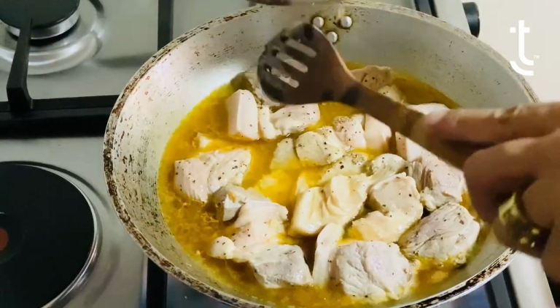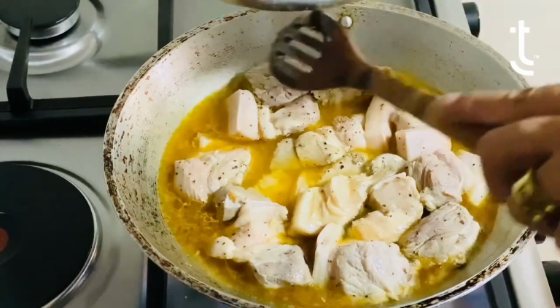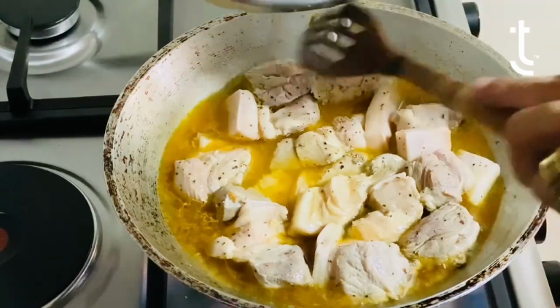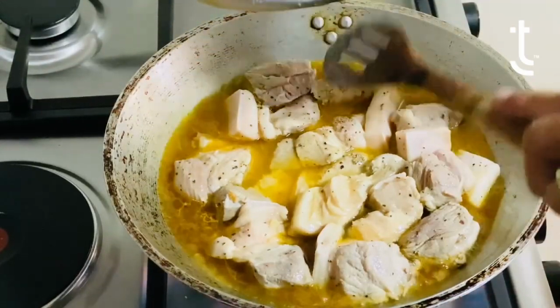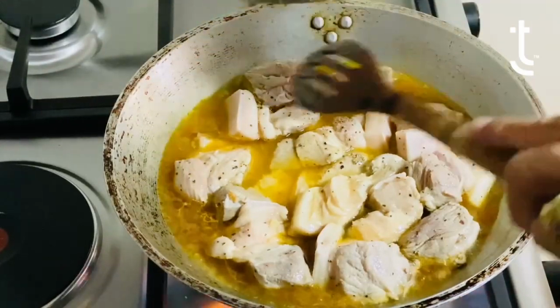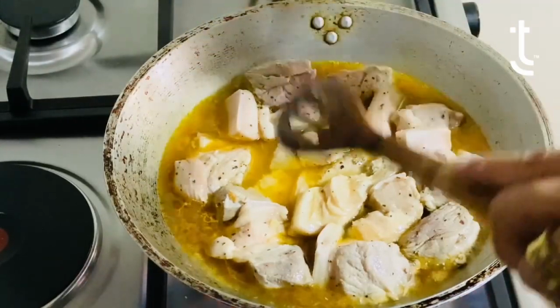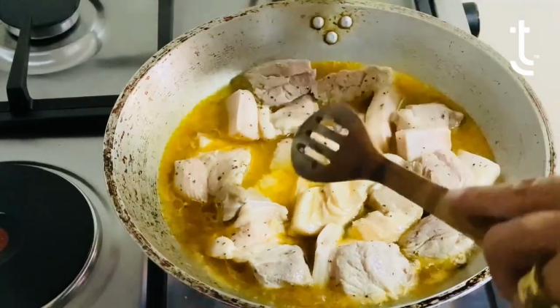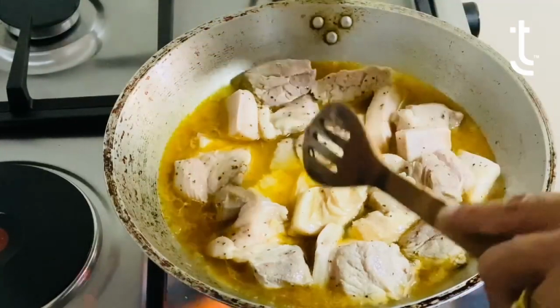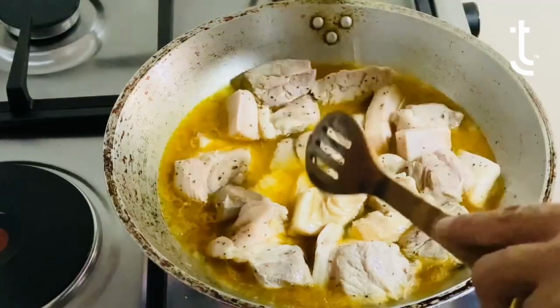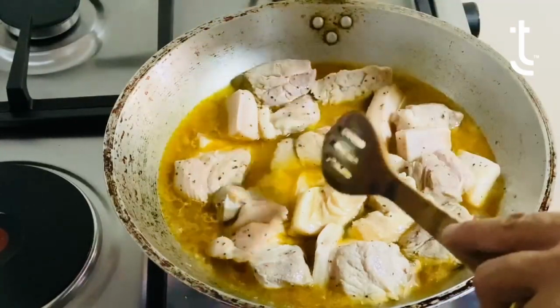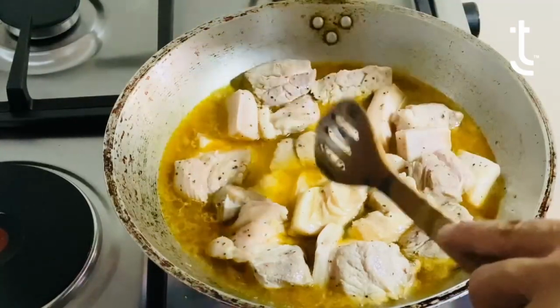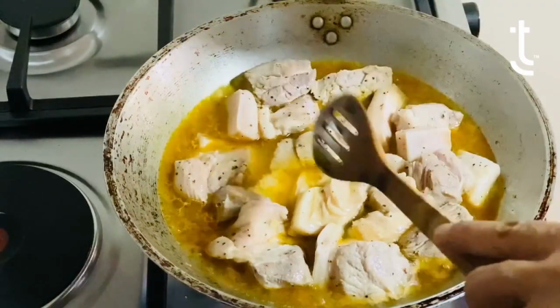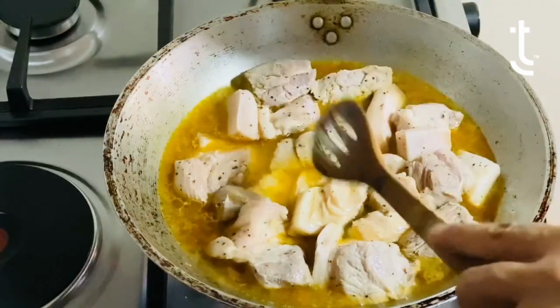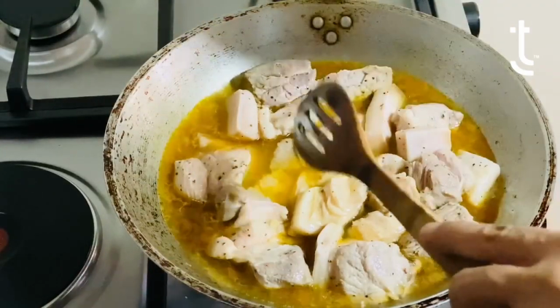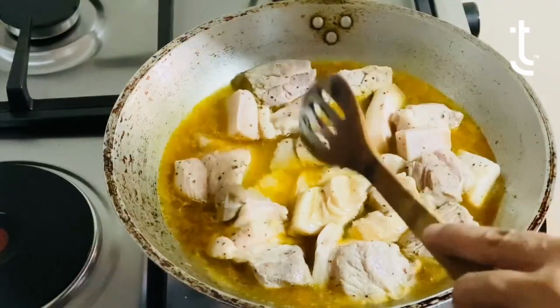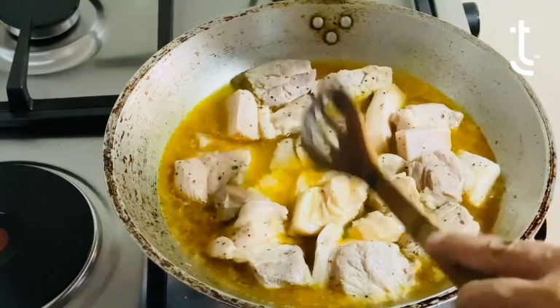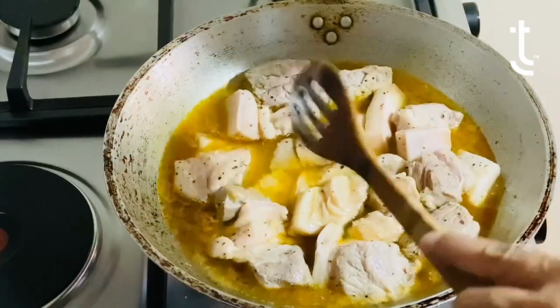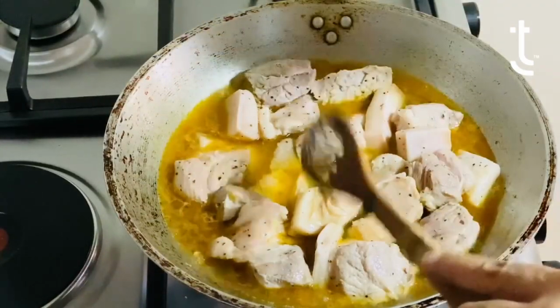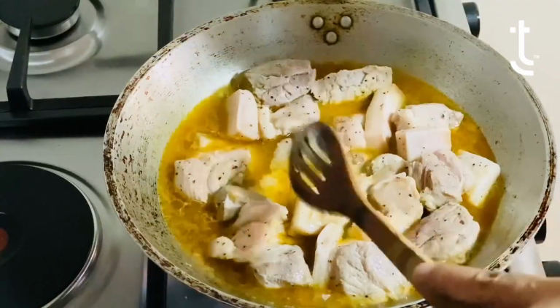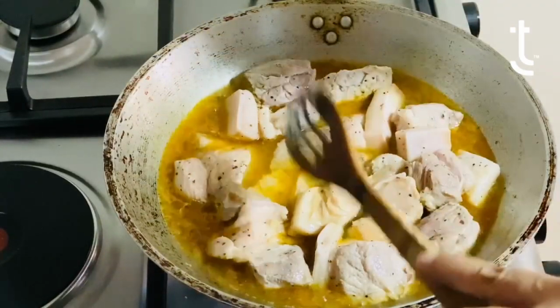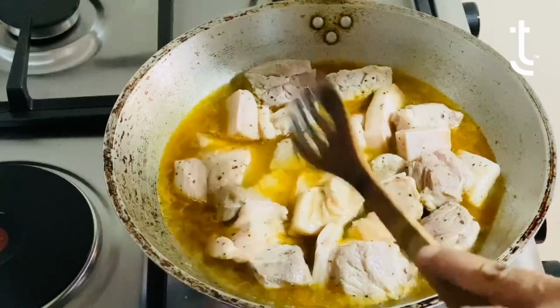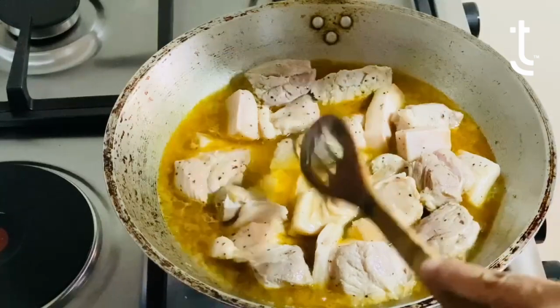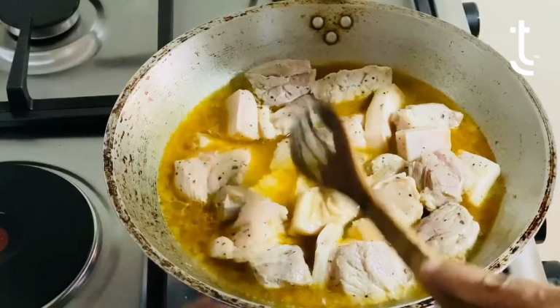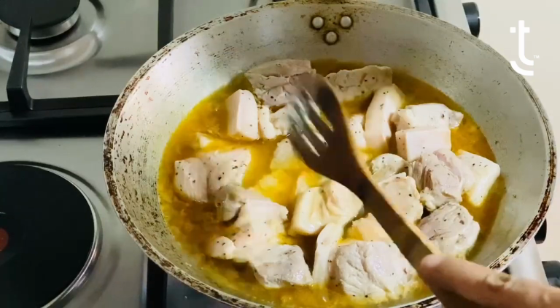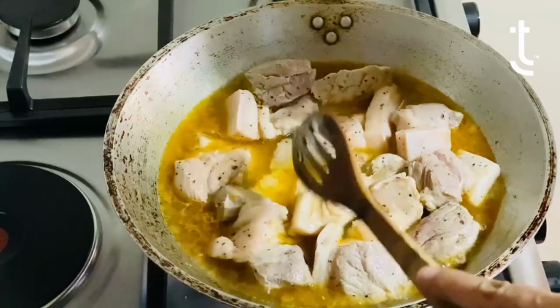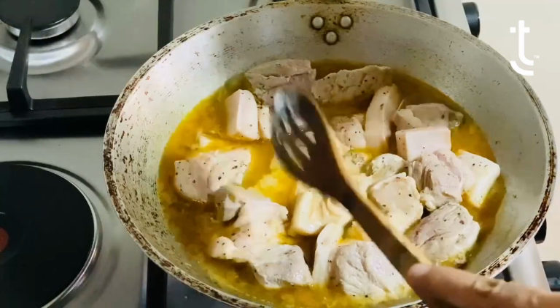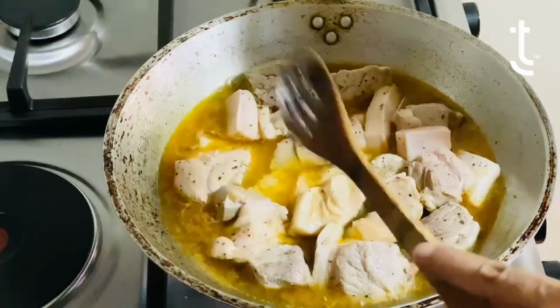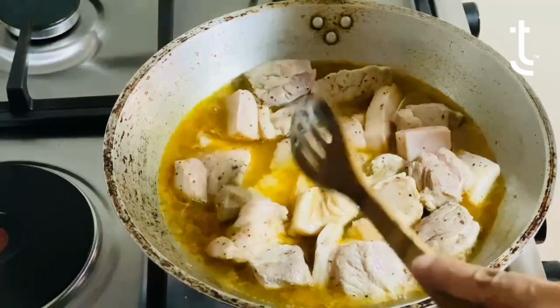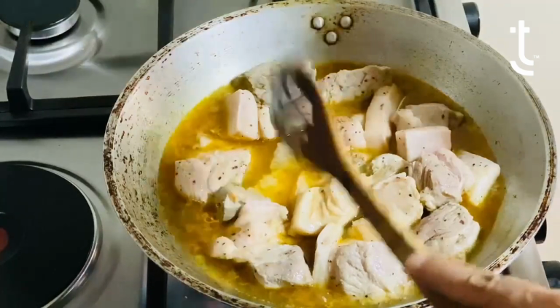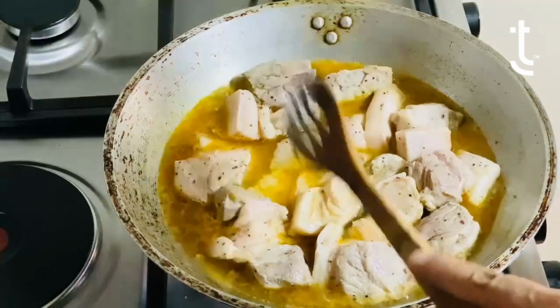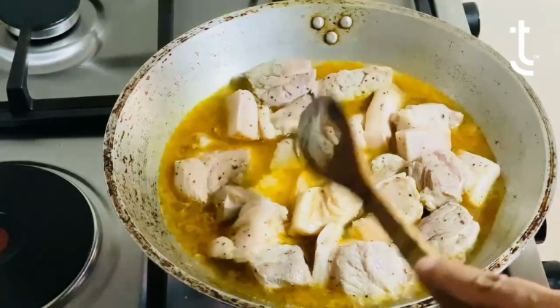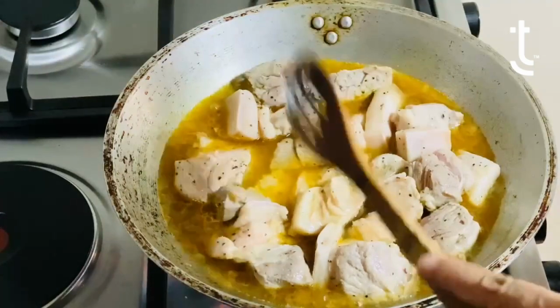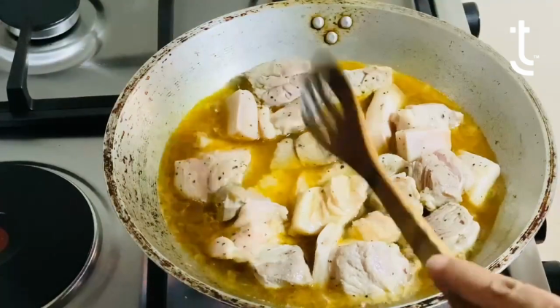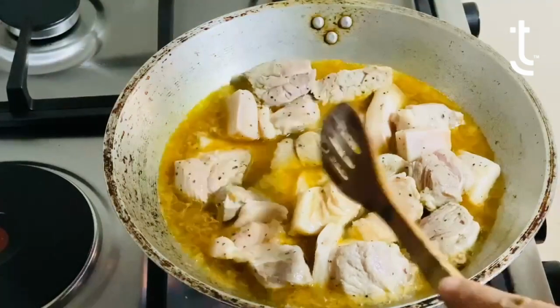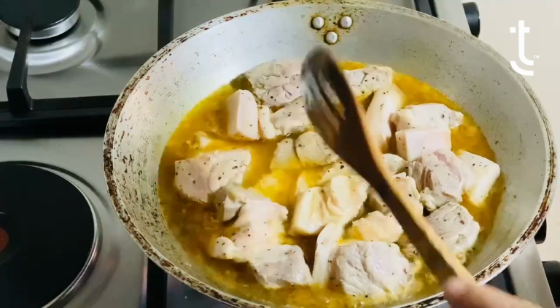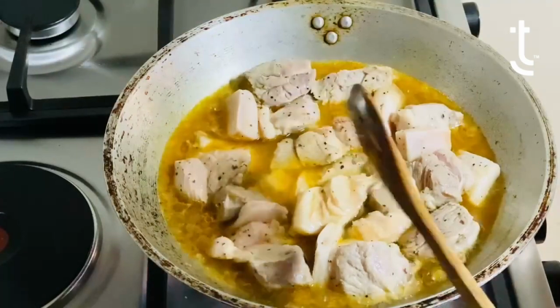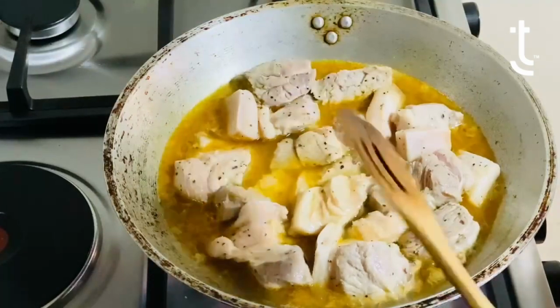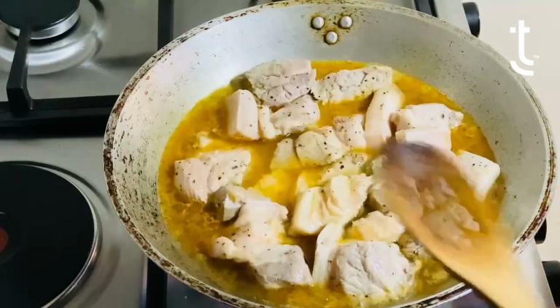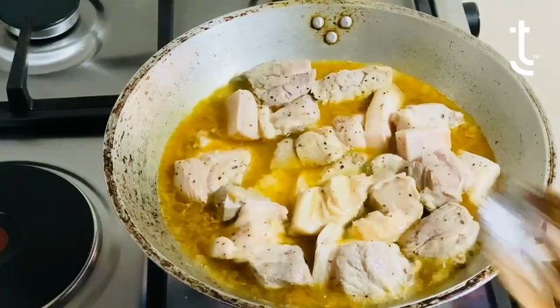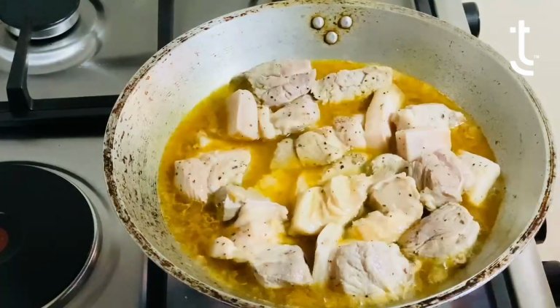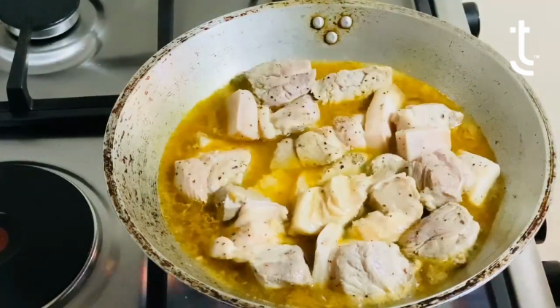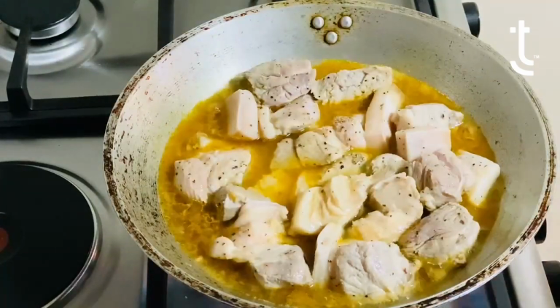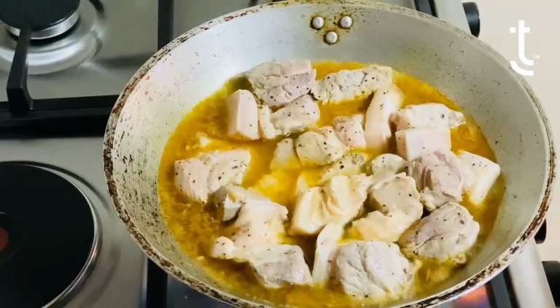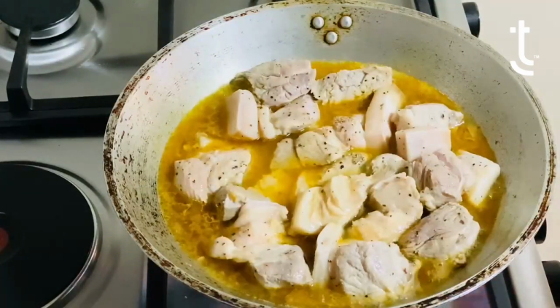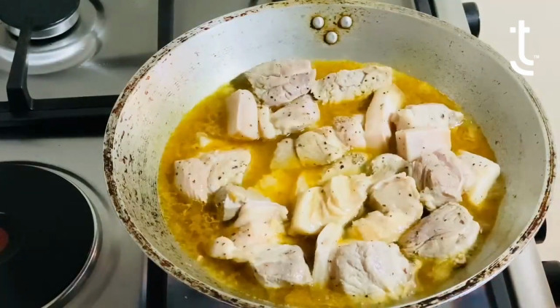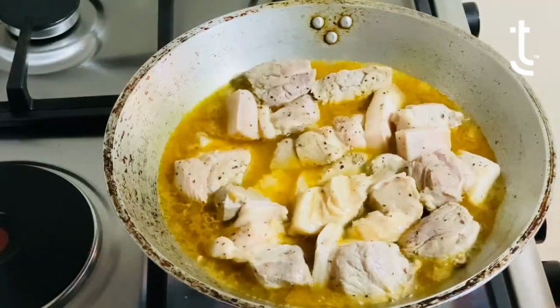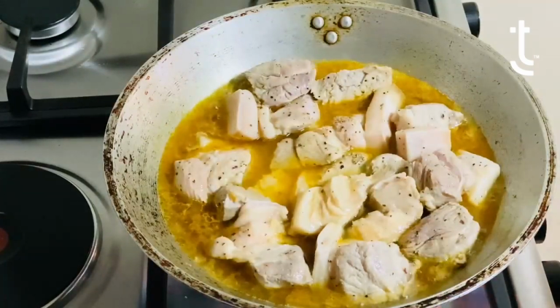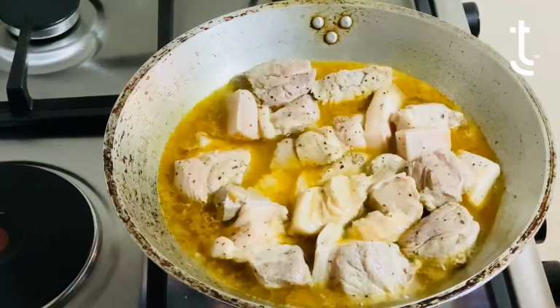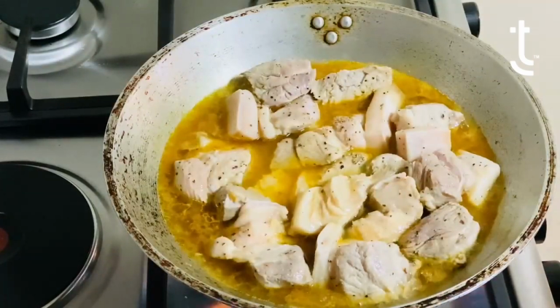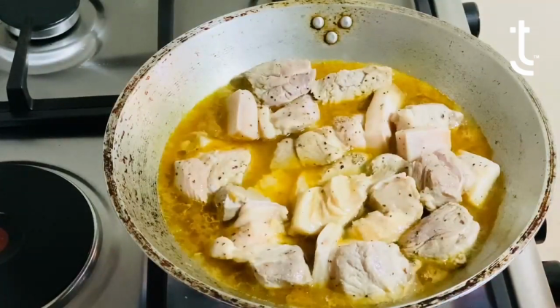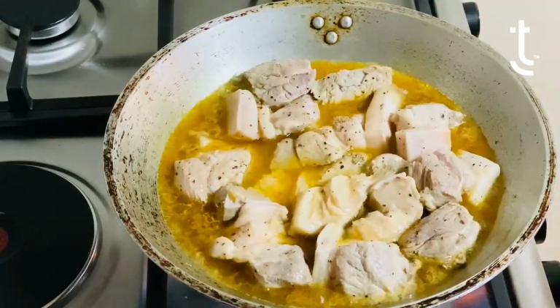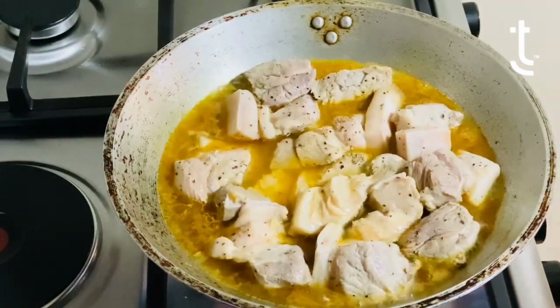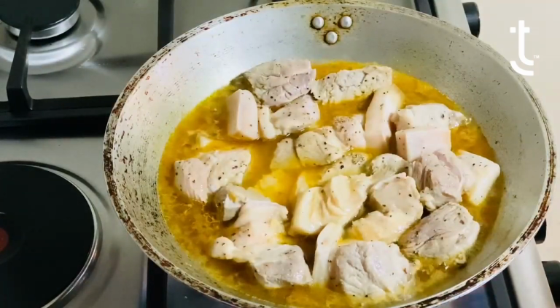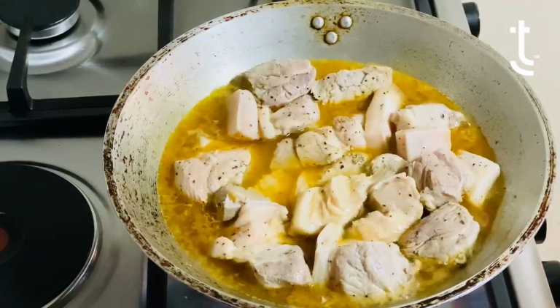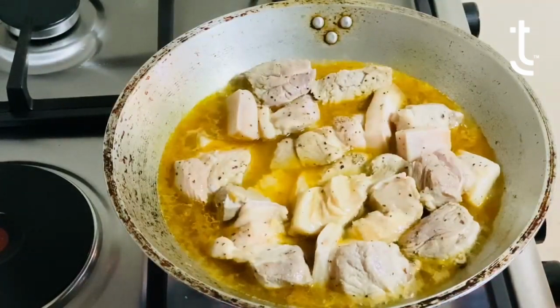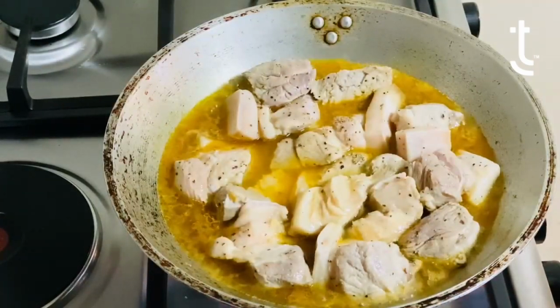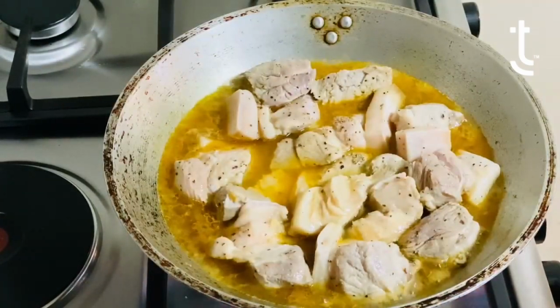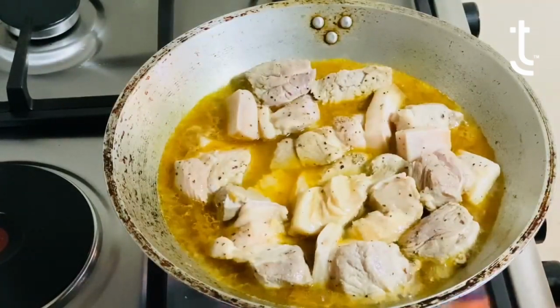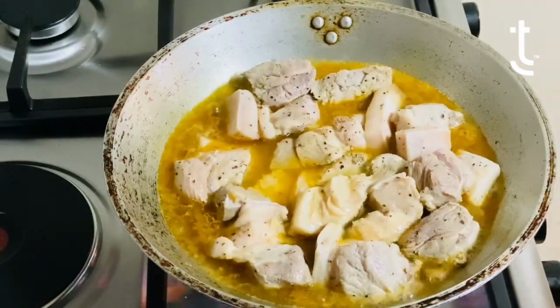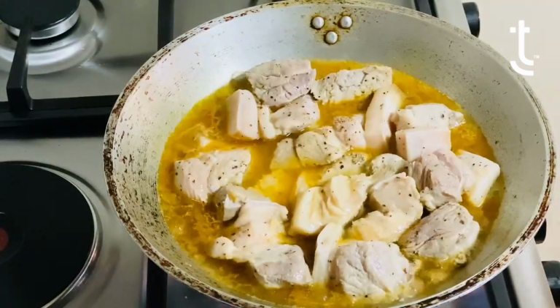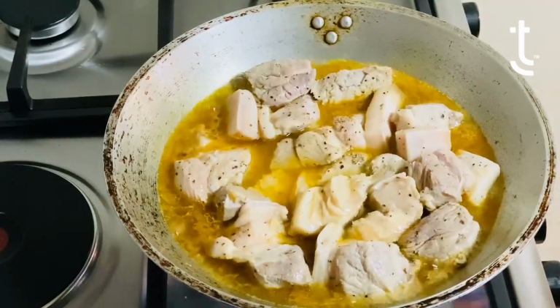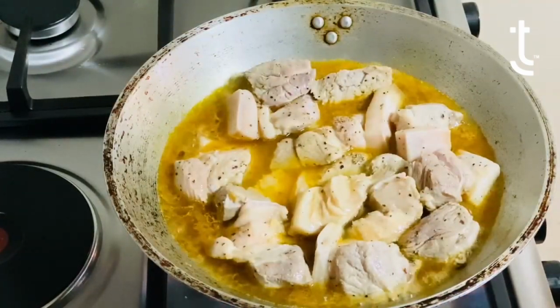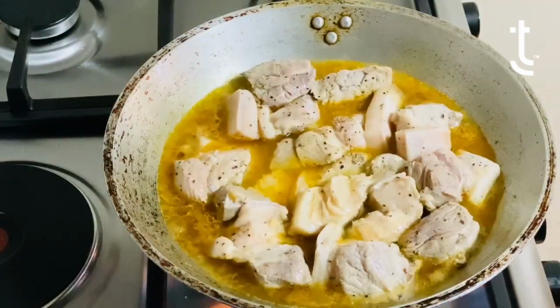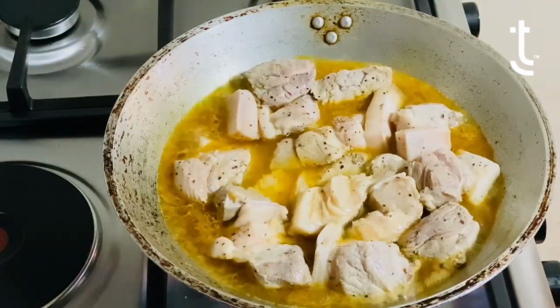Just make sure that you're on low fire and let it simmer until there's no more sauce. It'll take probably about an hour.